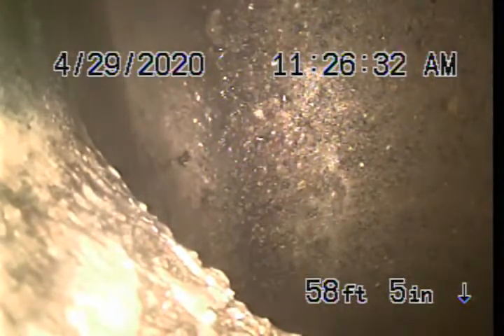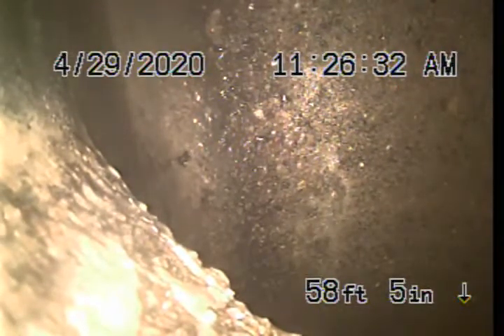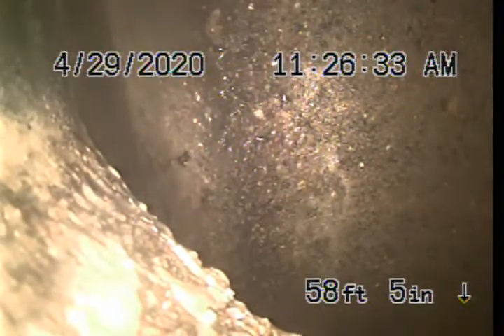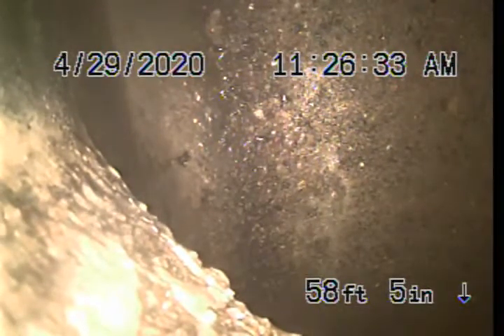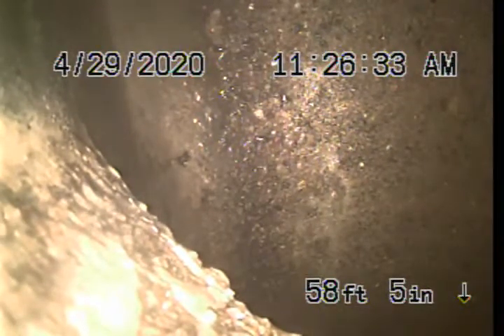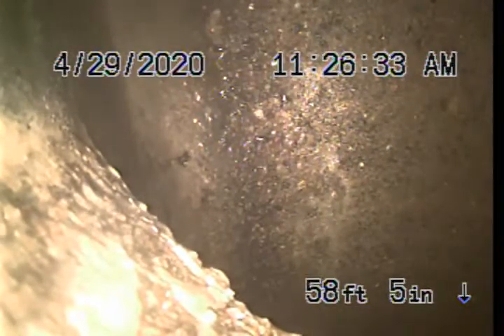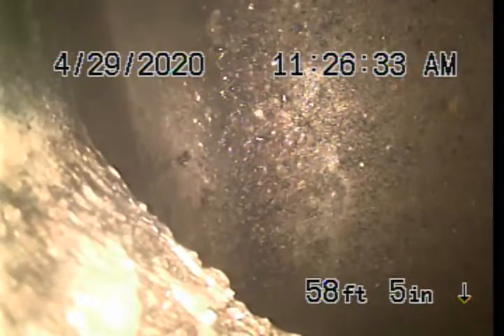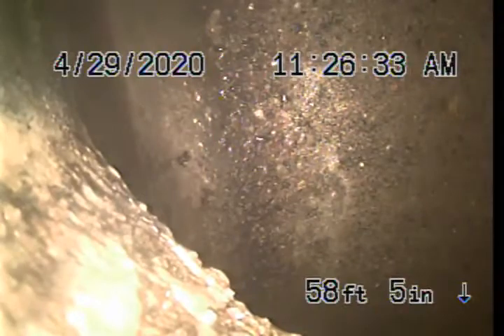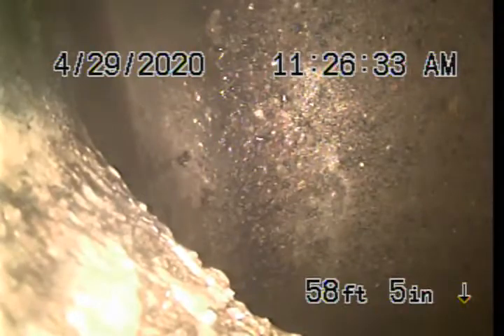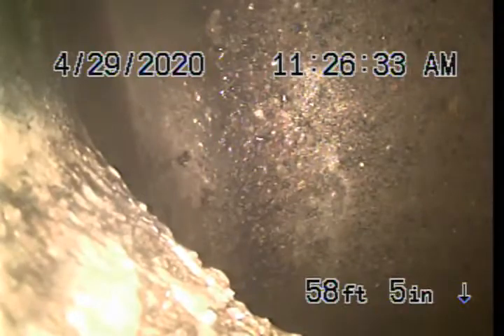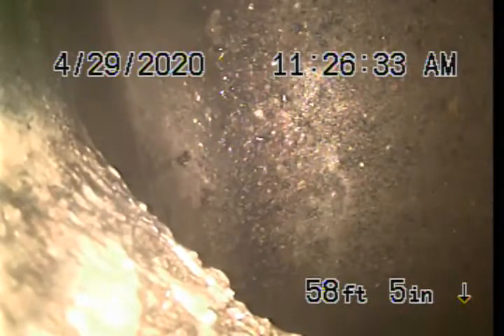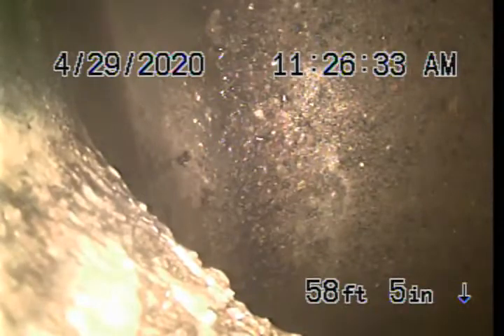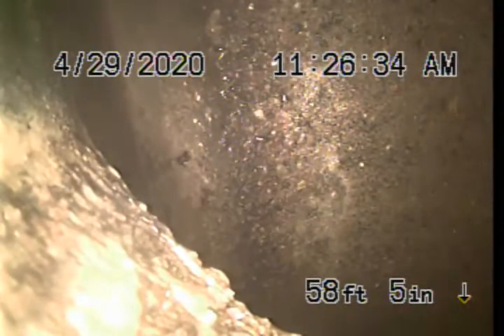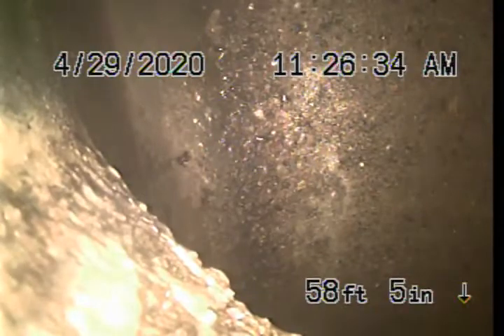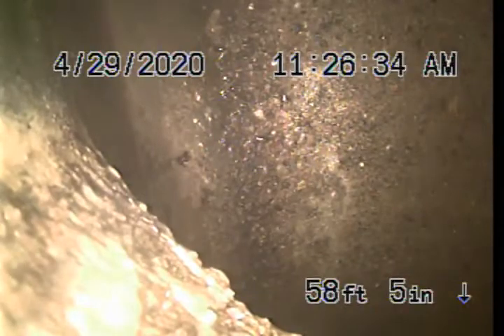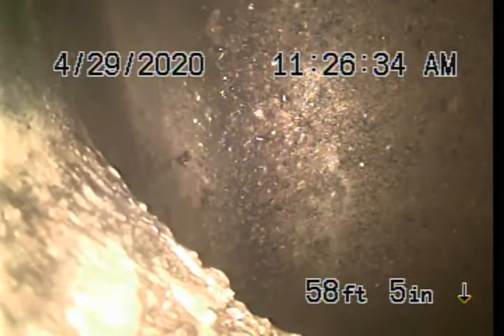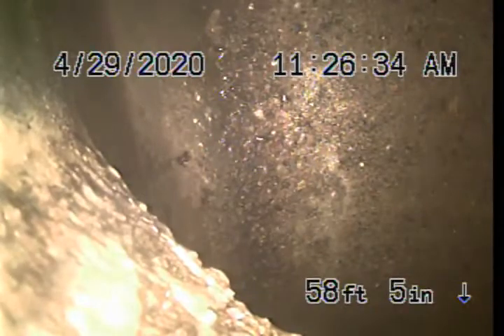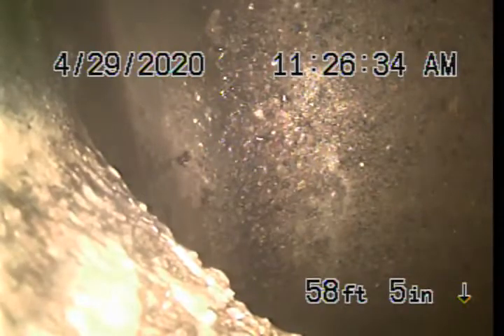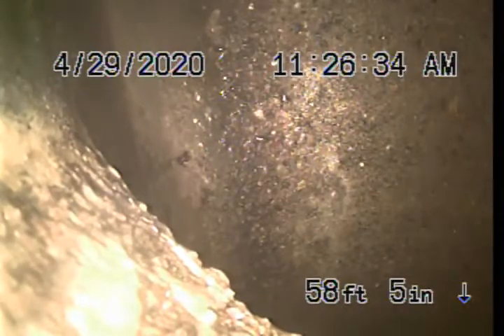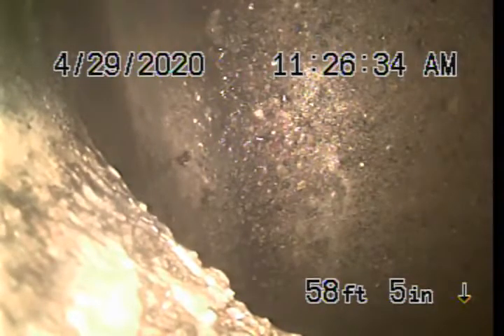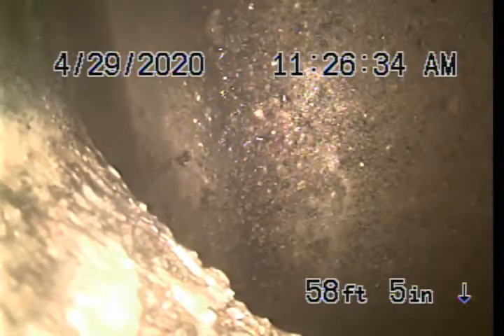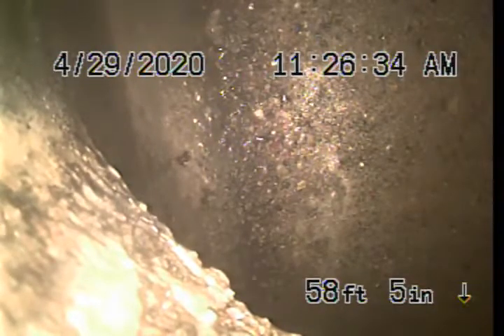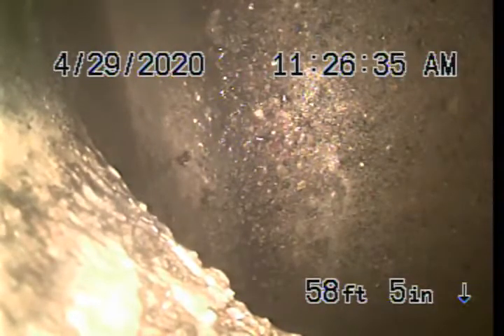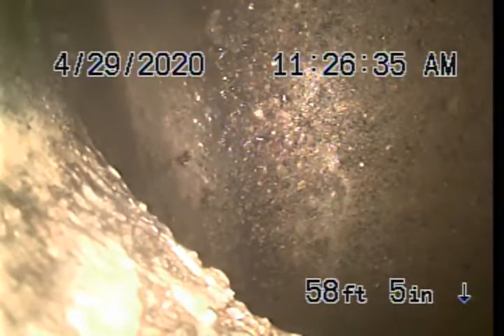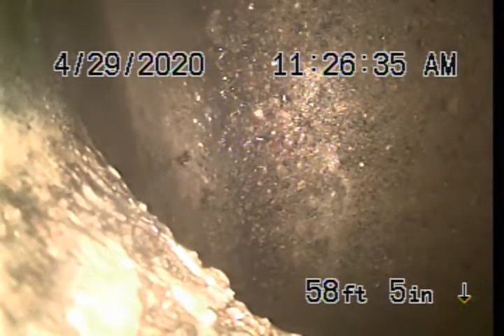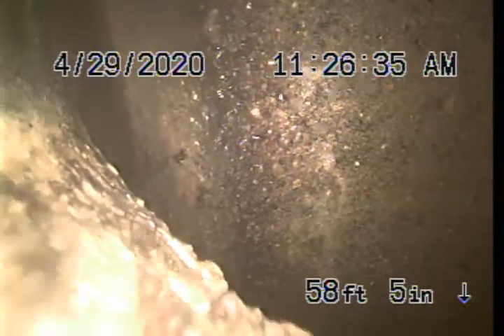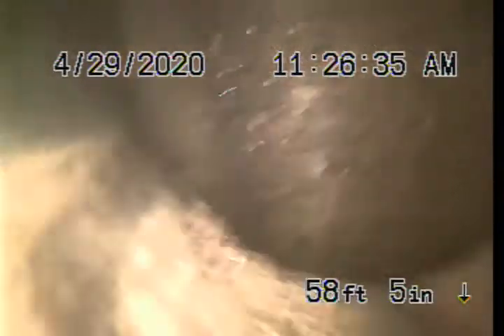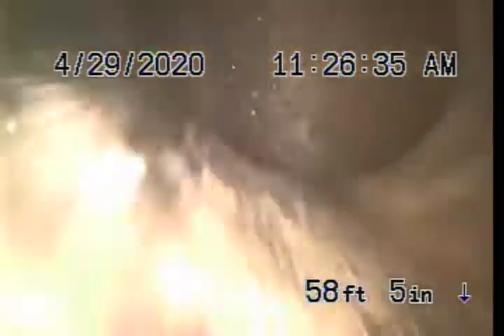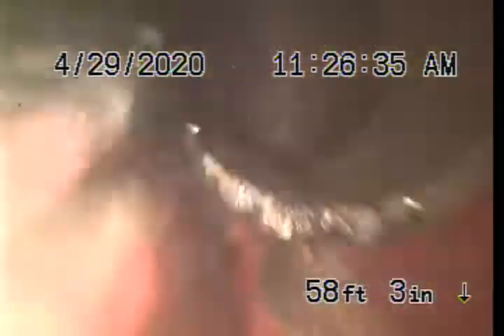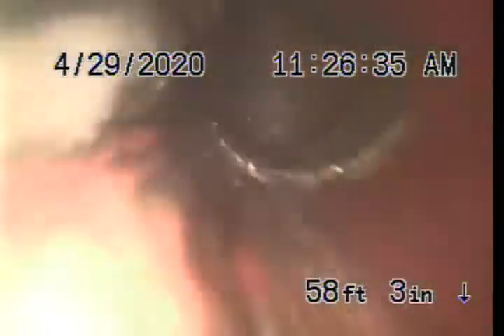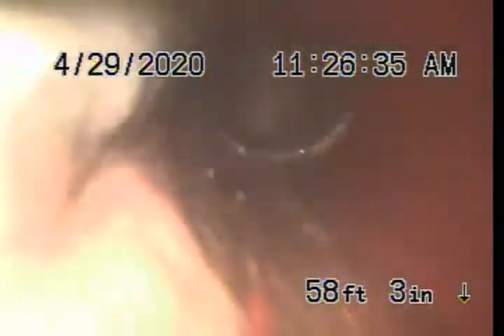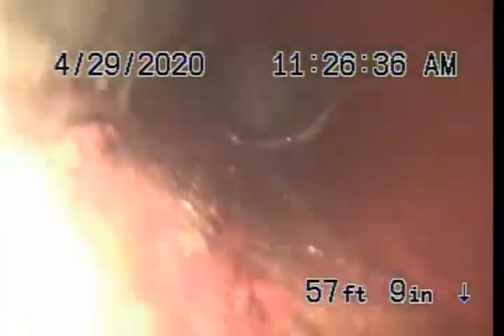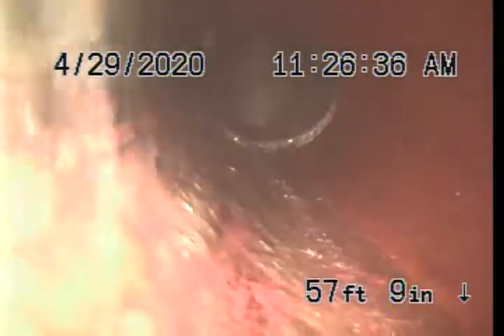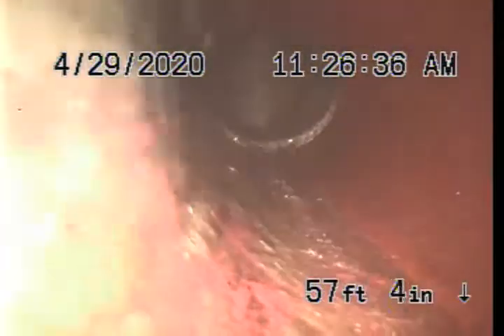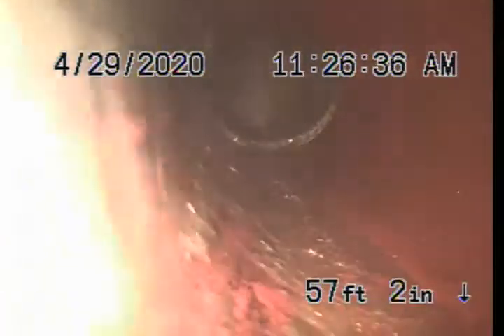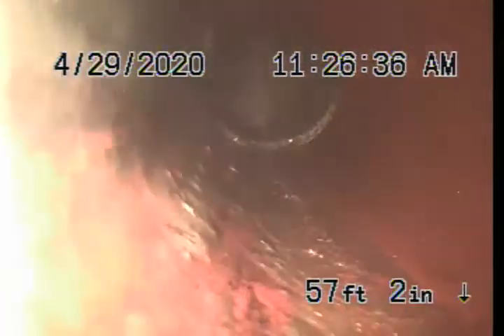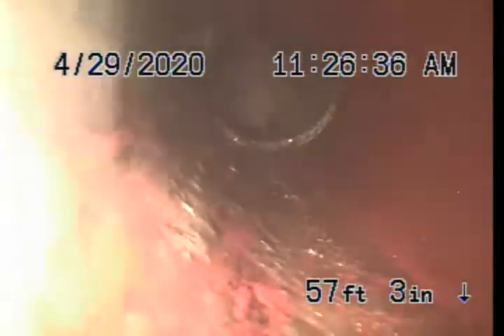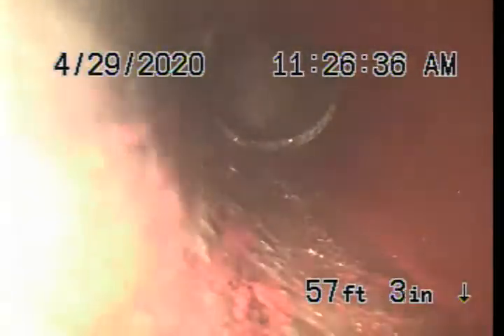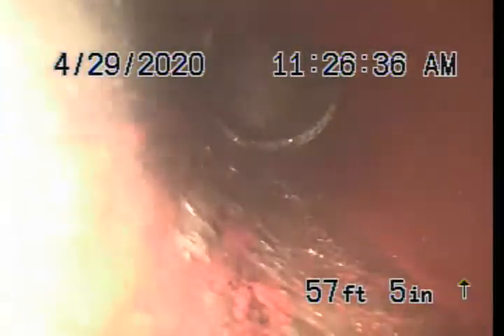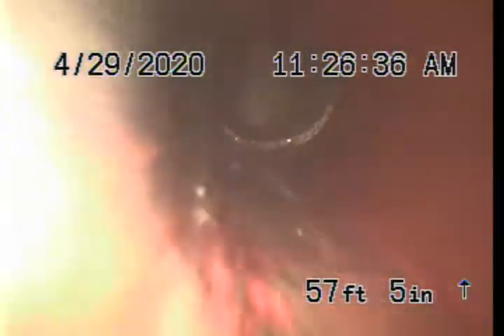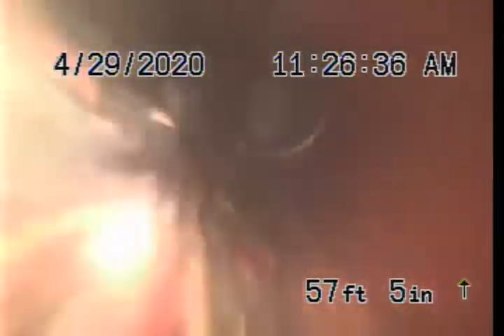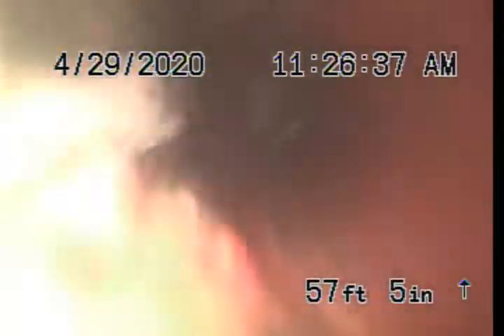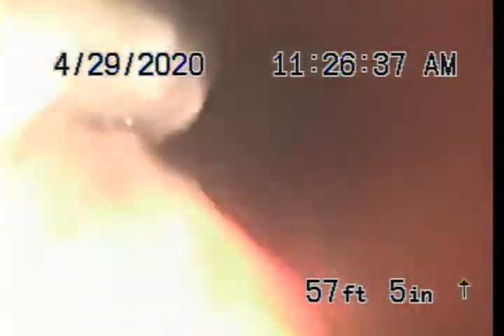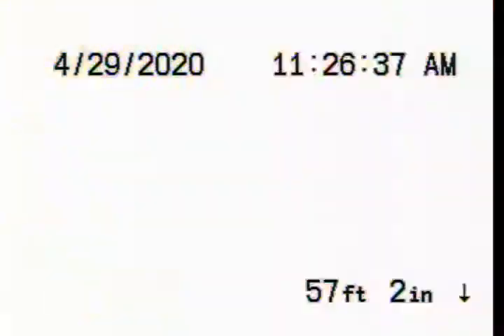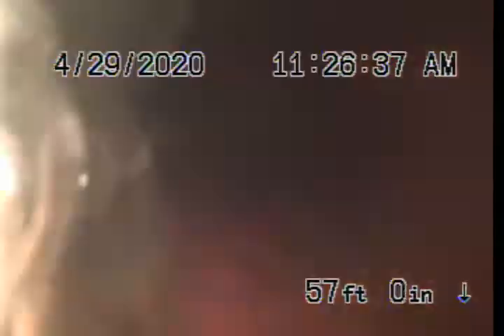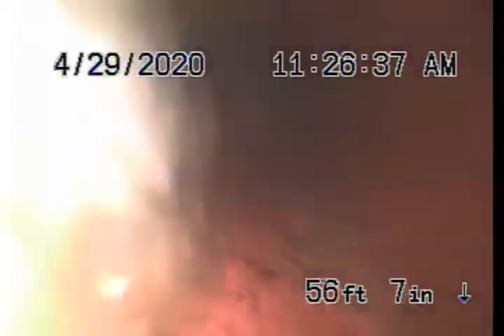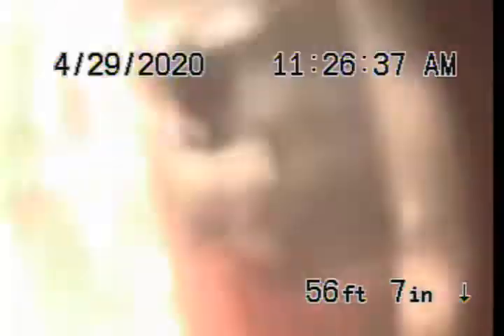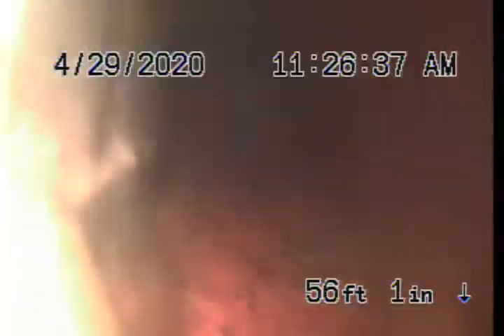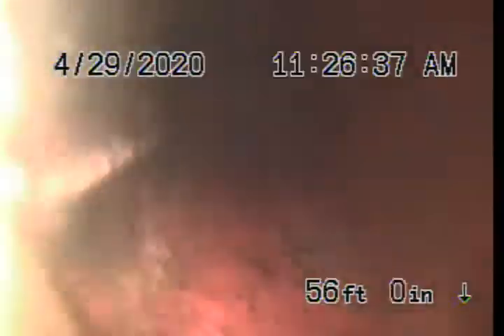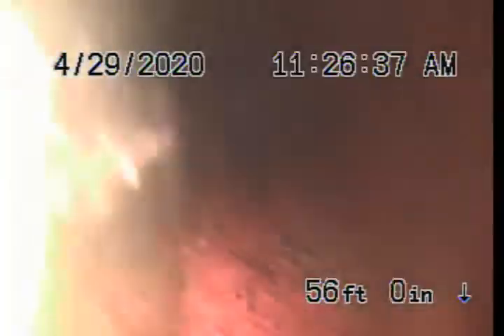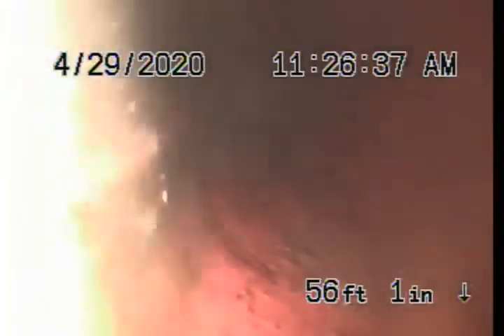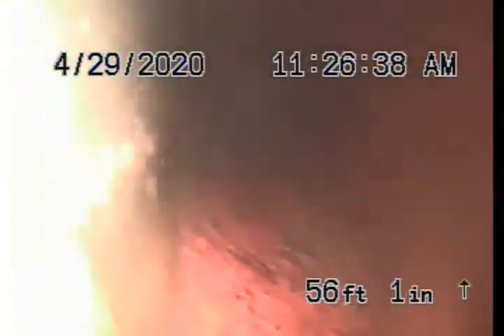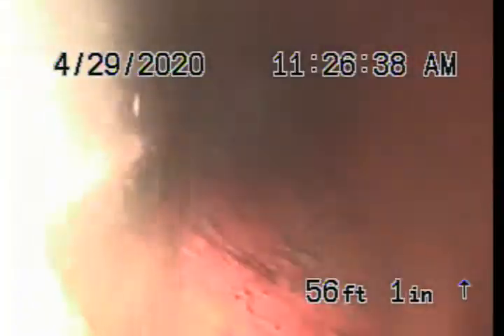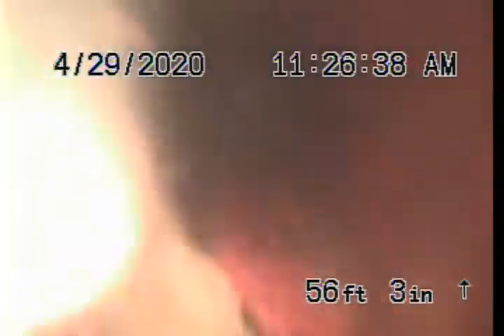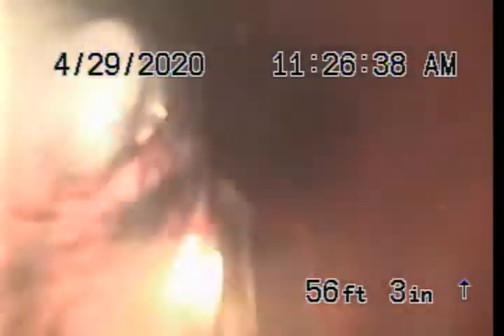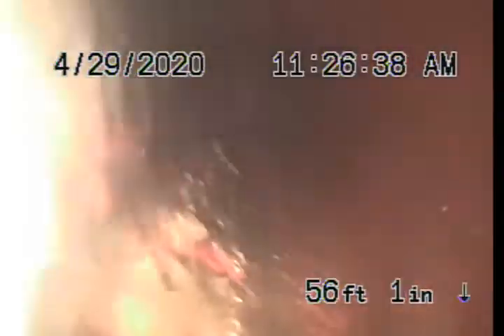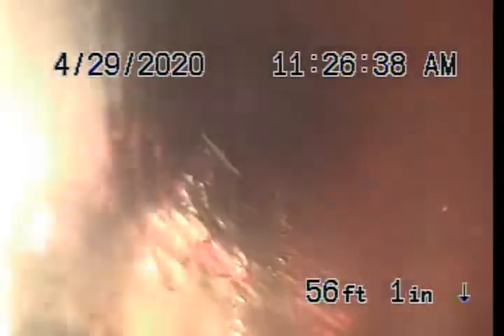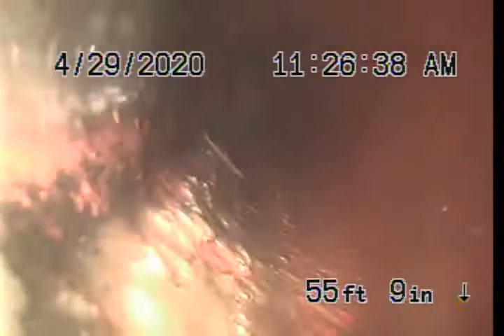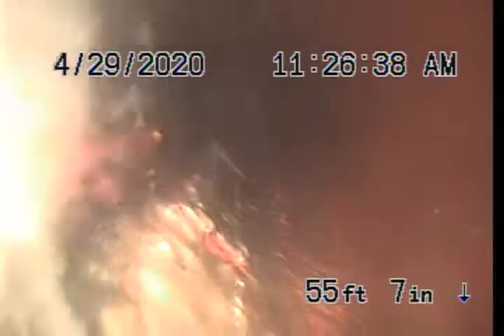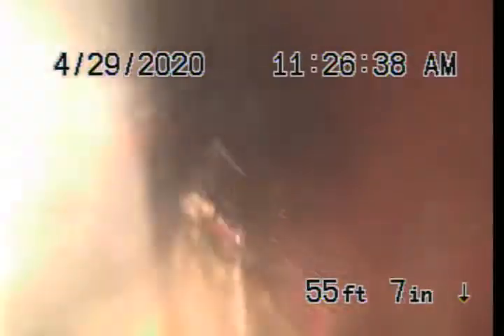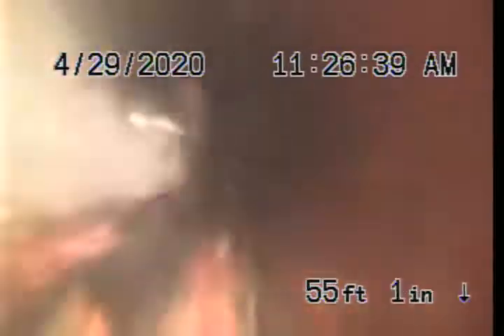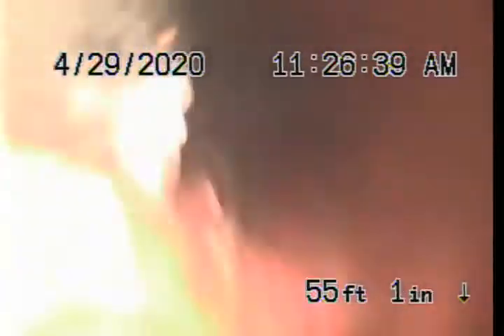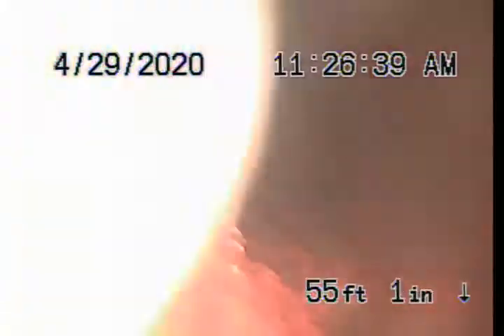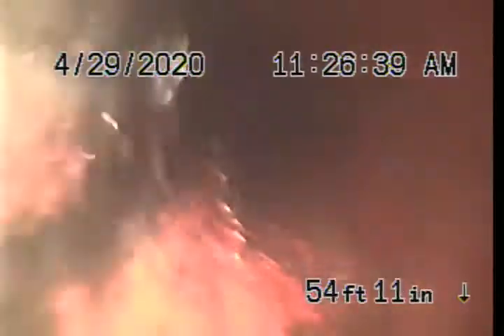Today we were called out for a main line backup. The purpose was to clear the blockage, and it was determined that the blockage was caused by roots.